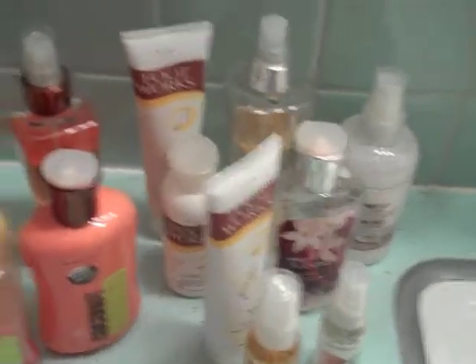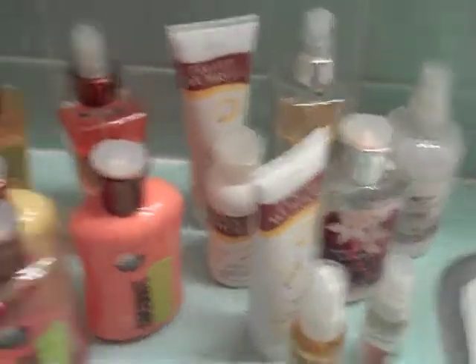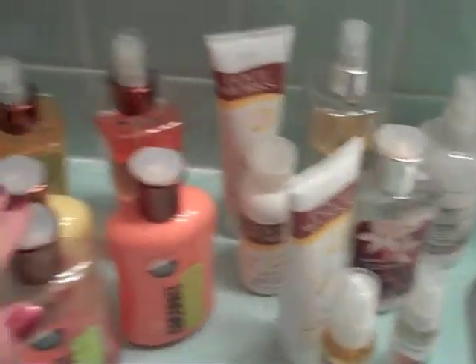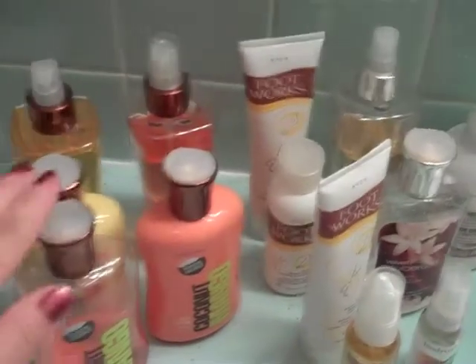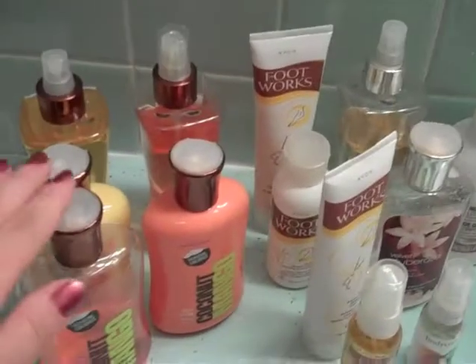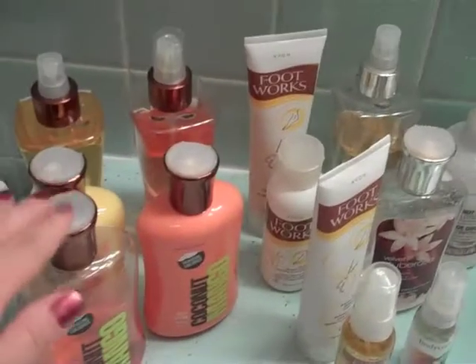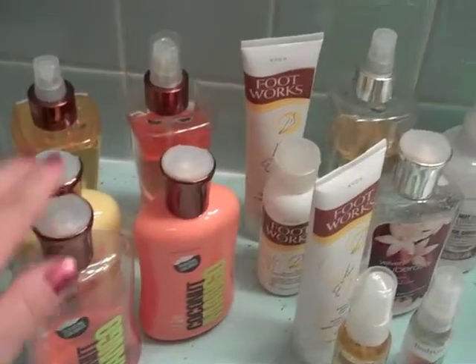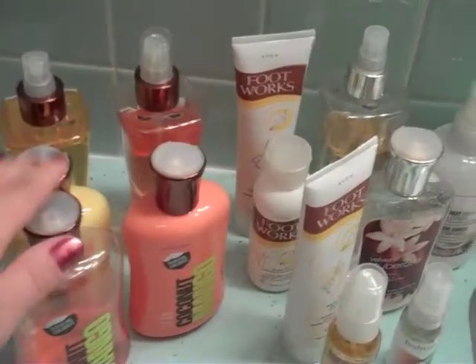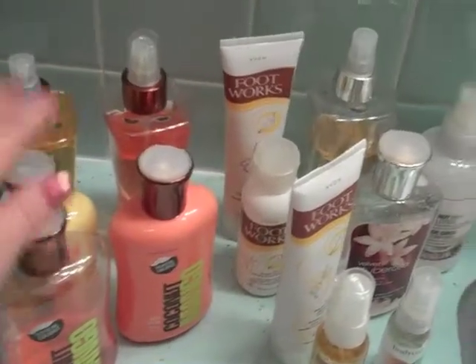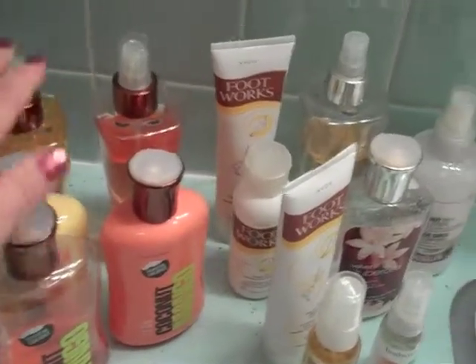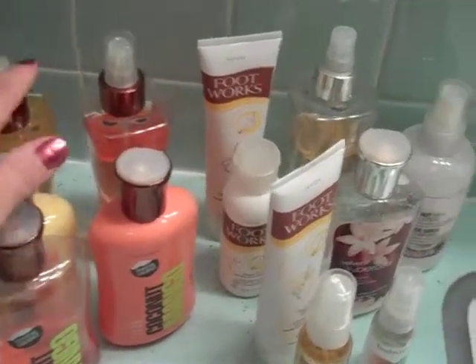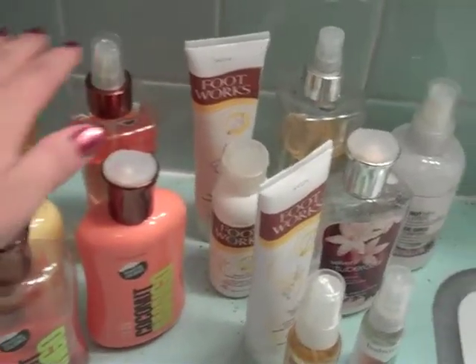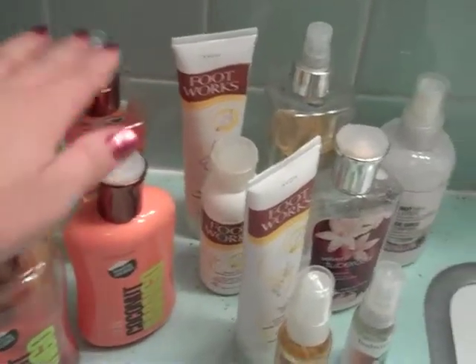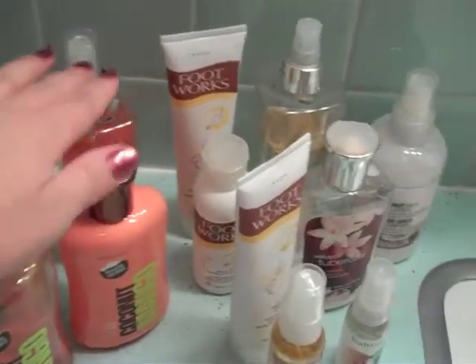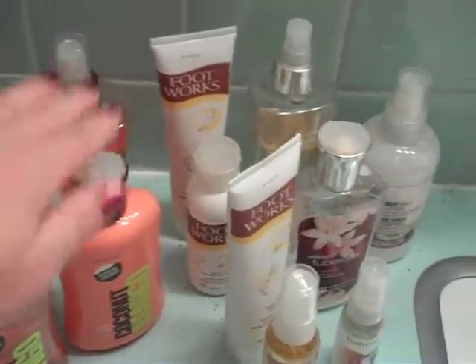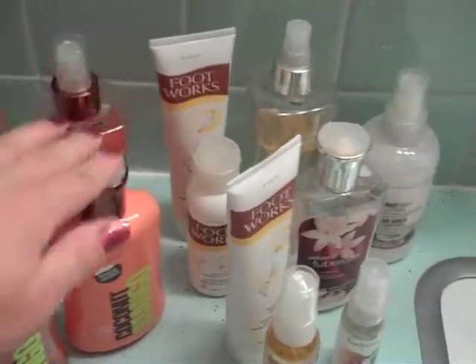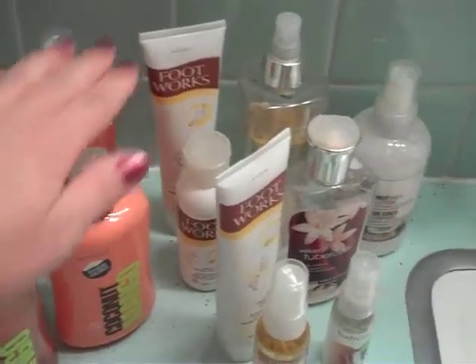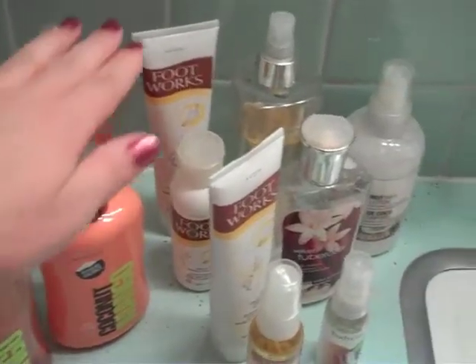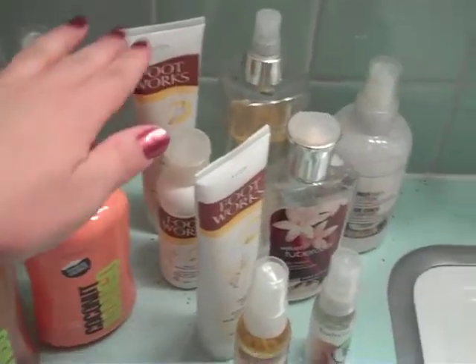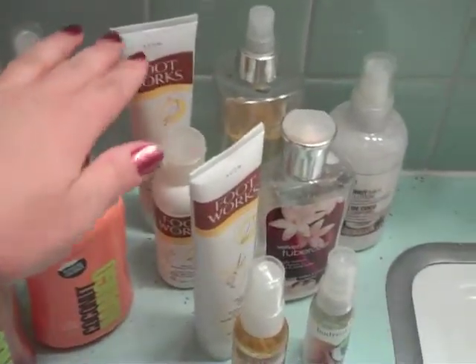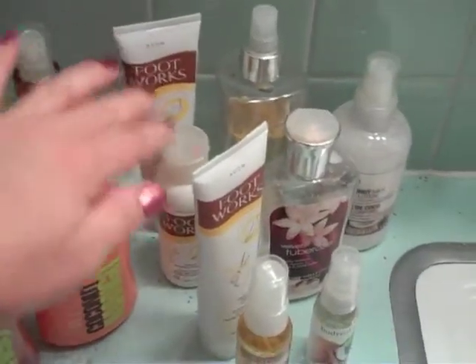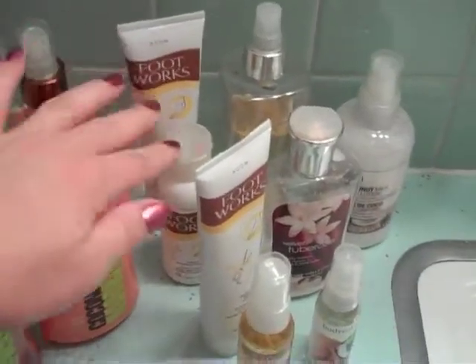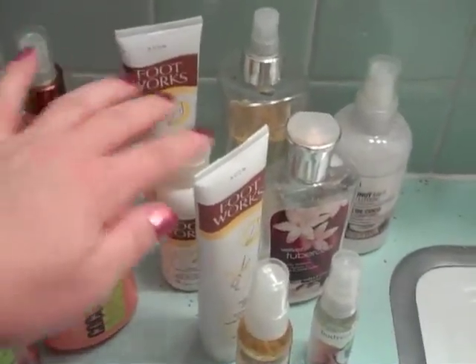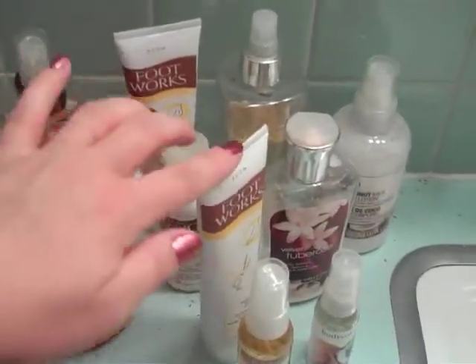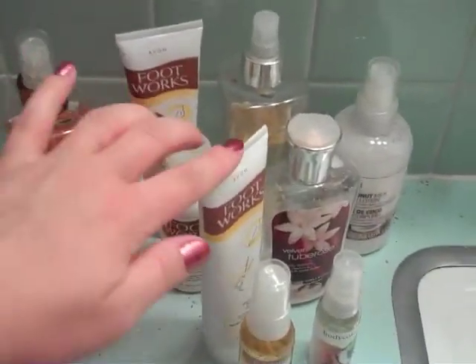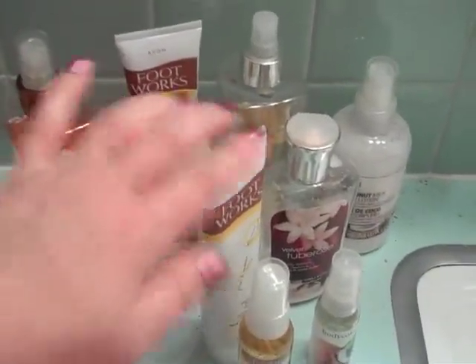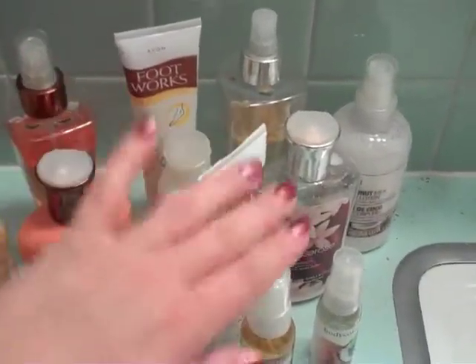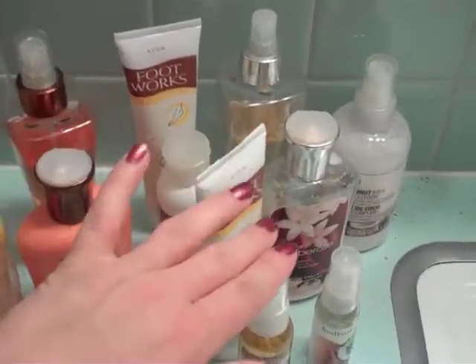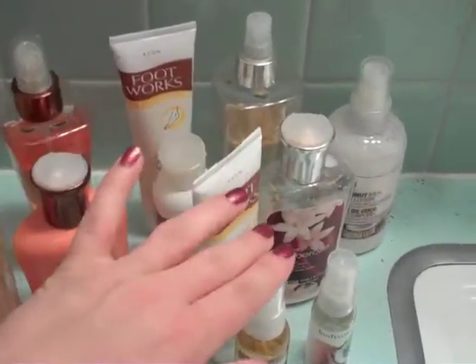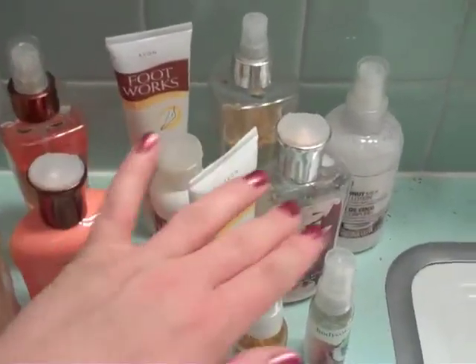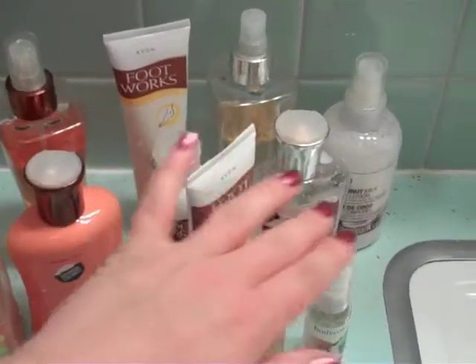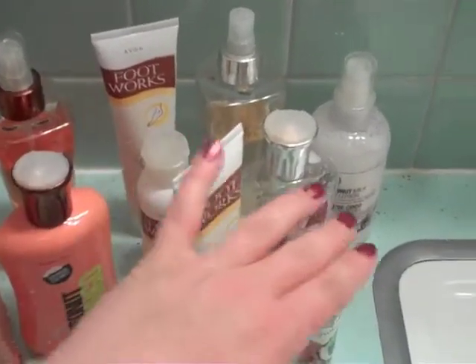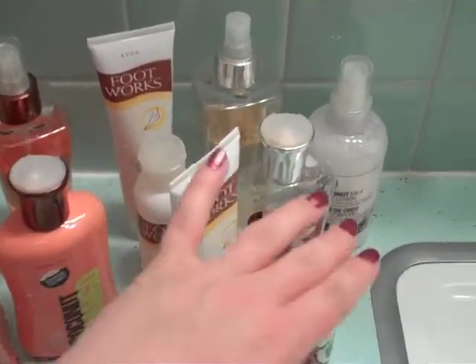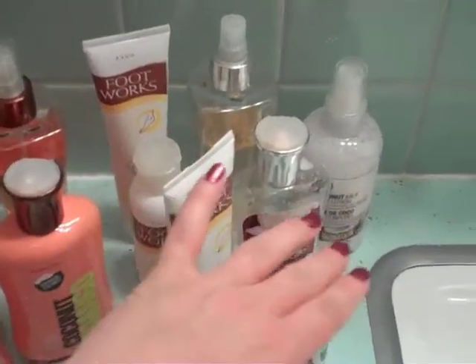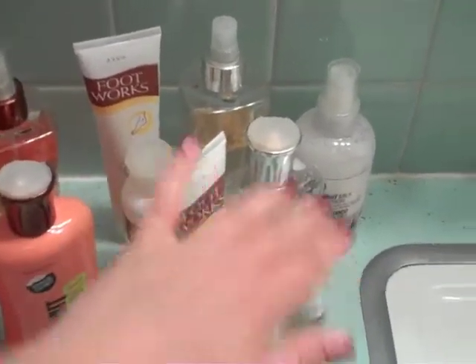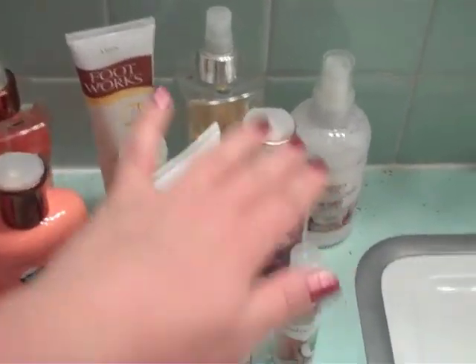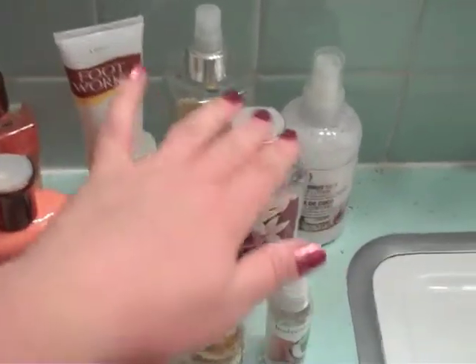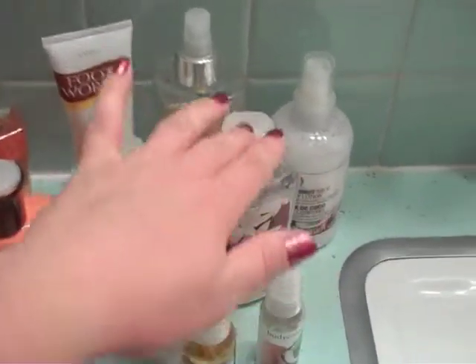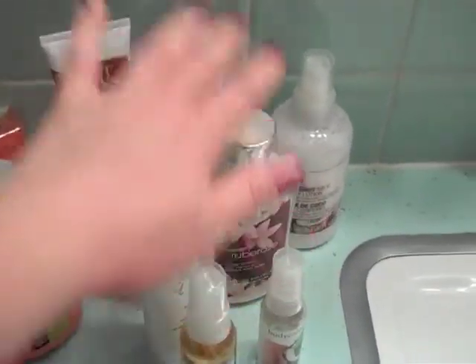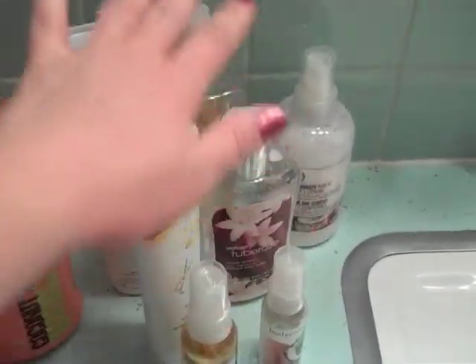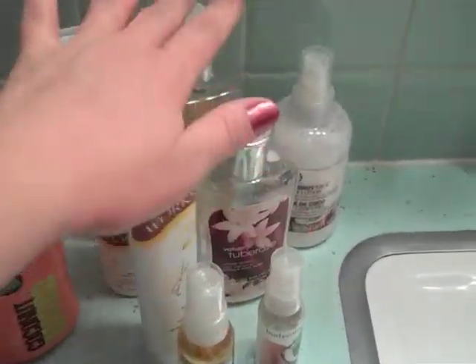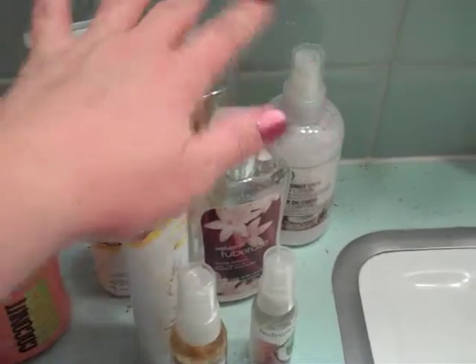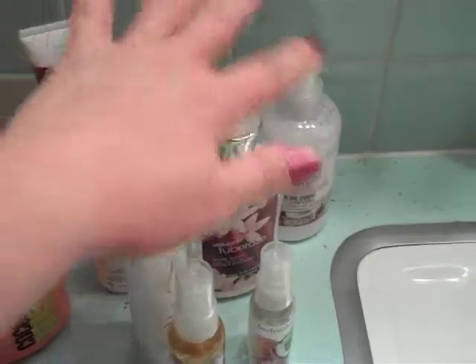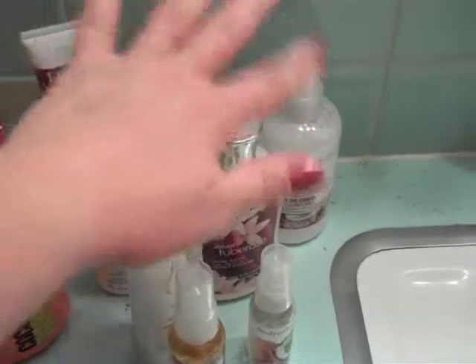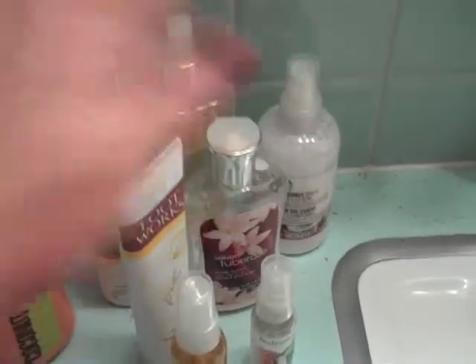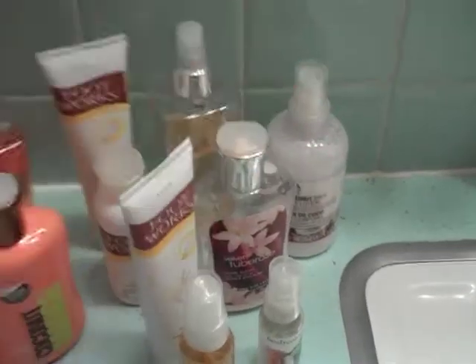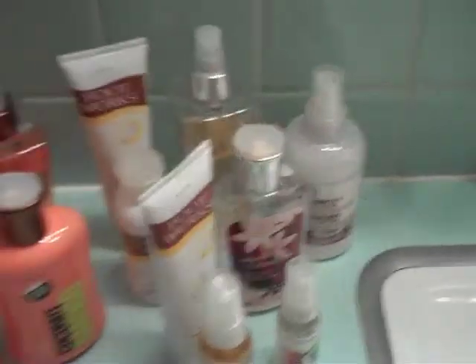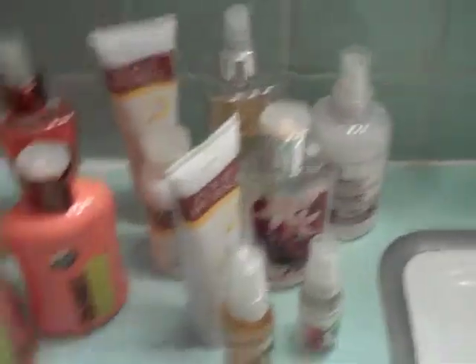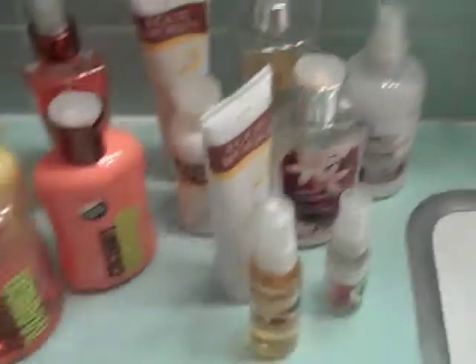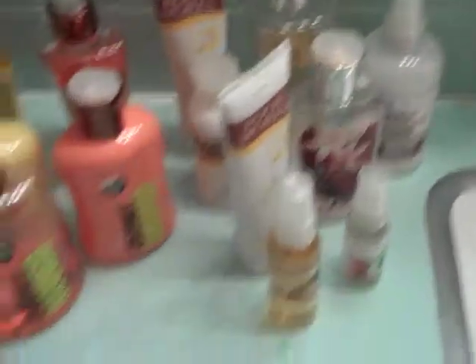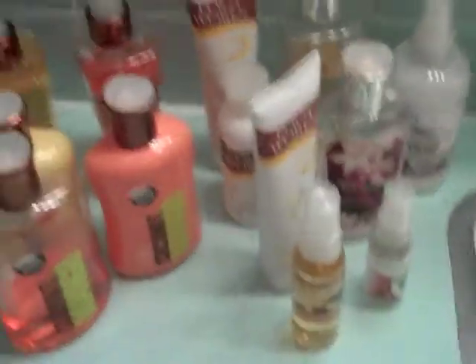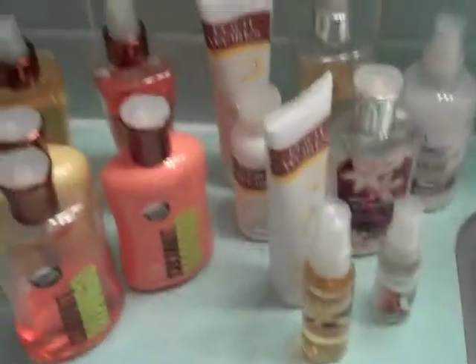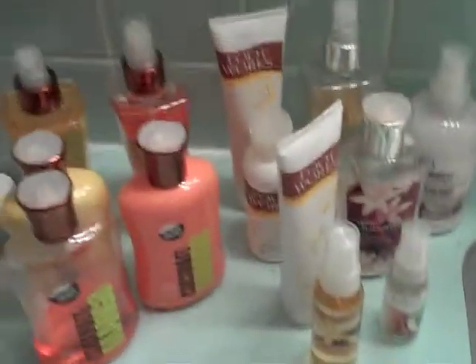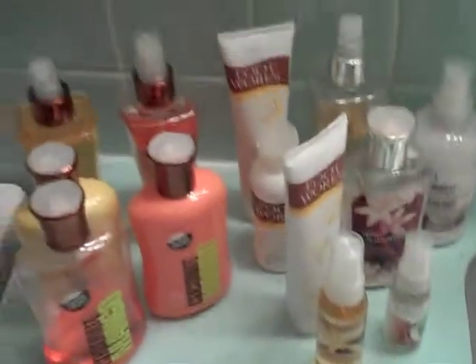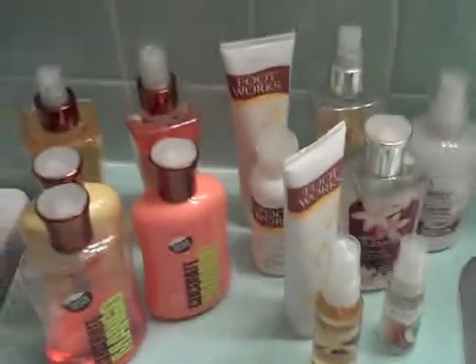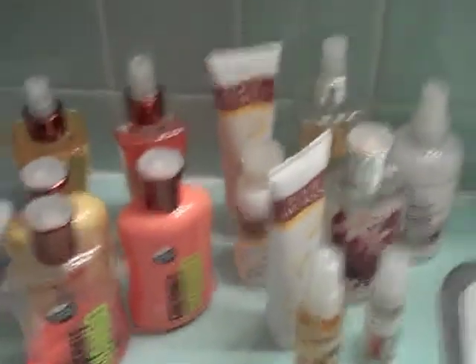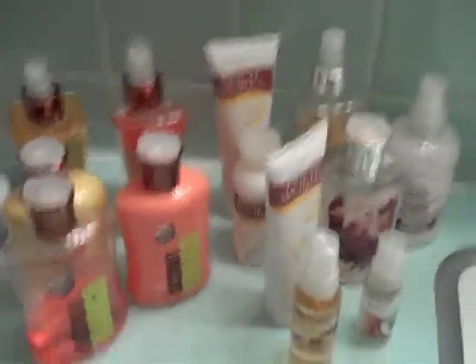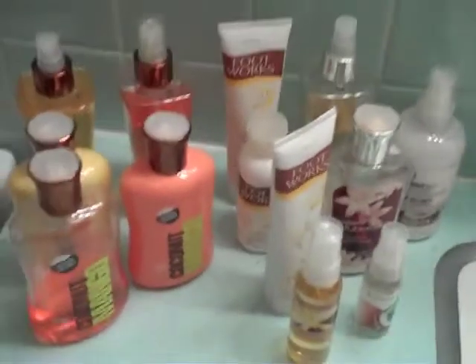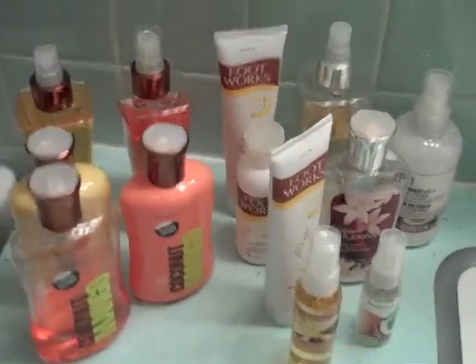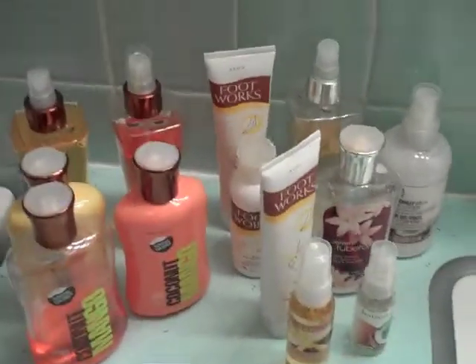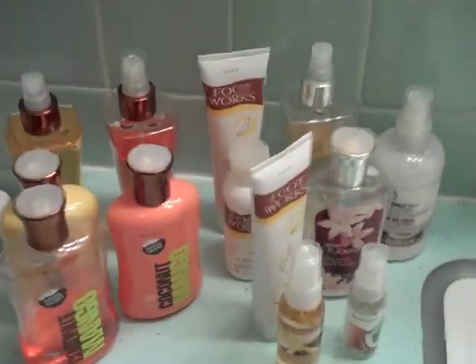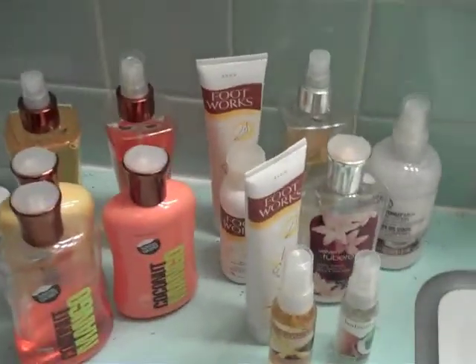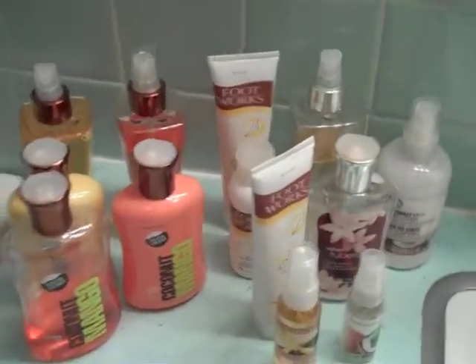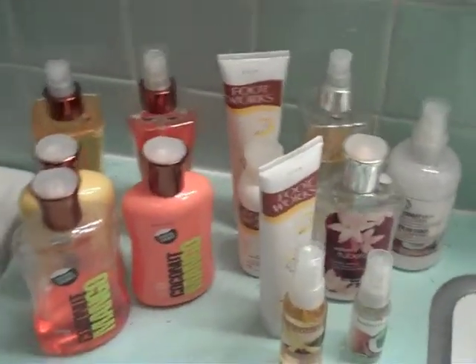So counting them up: 1, 2, 3, 4, 5, 6, 7, 8, 9, 10, 11, 12, 13. That's $130 worth of product.